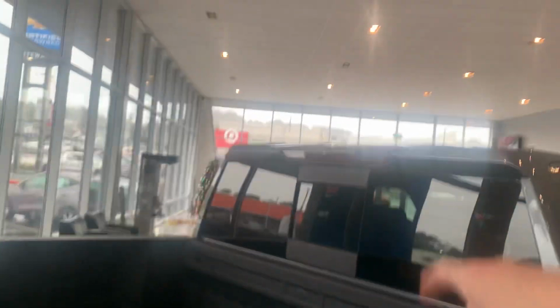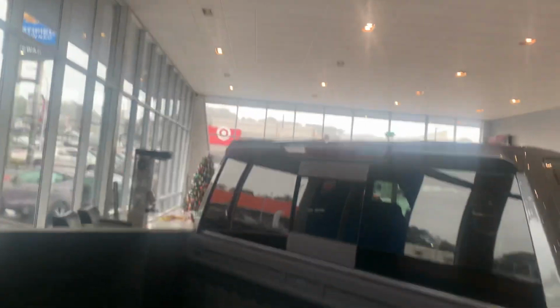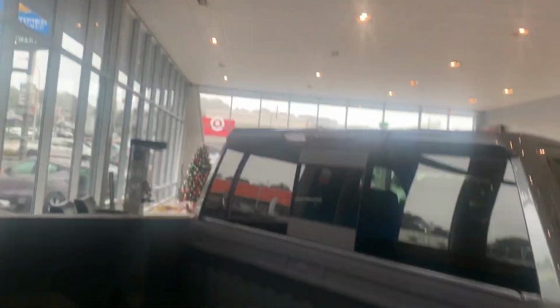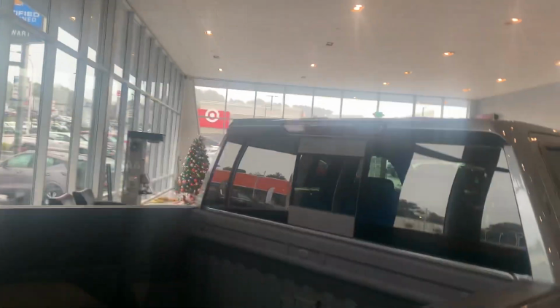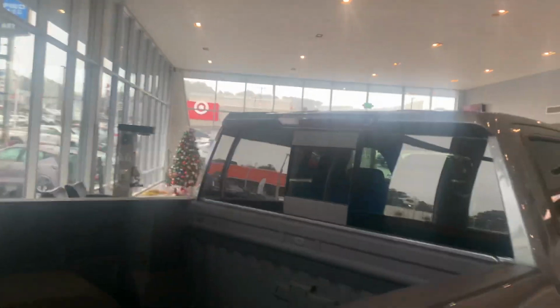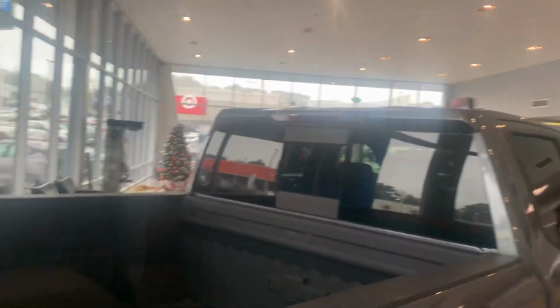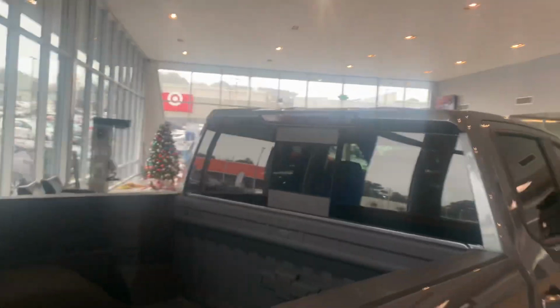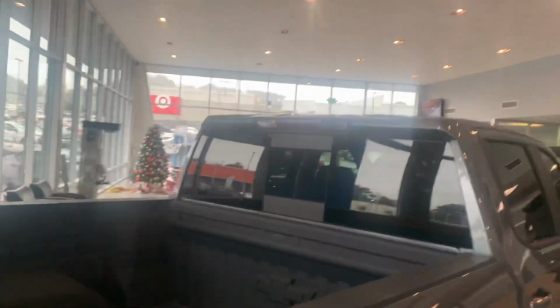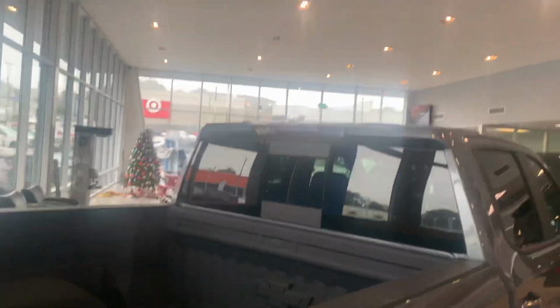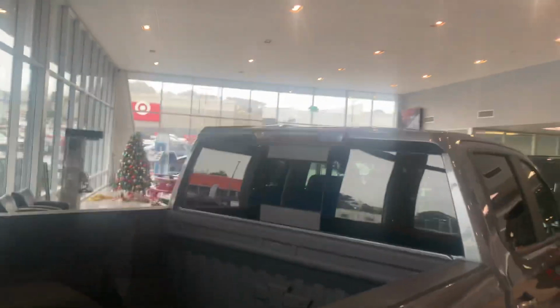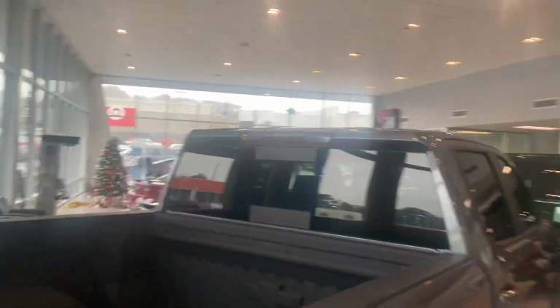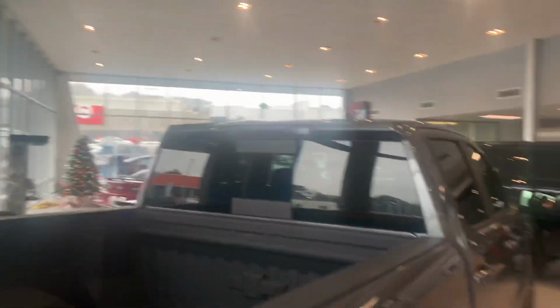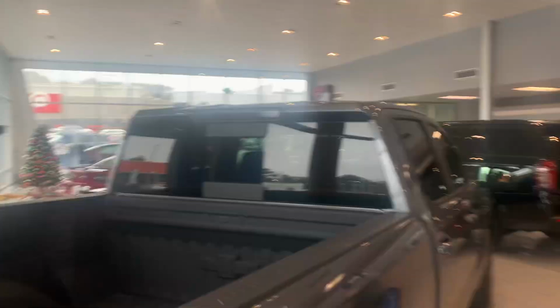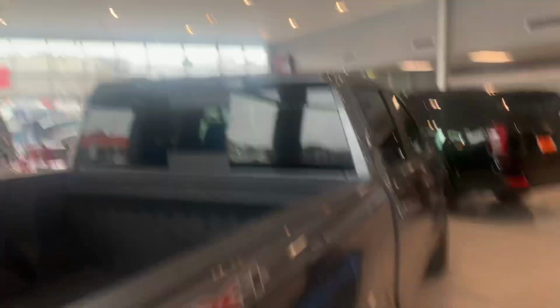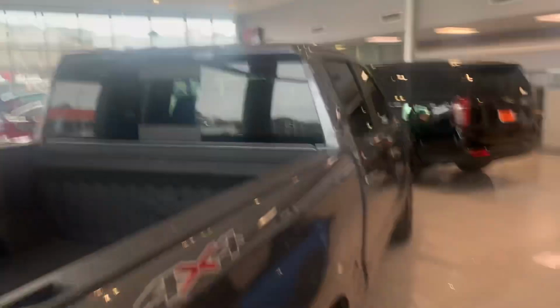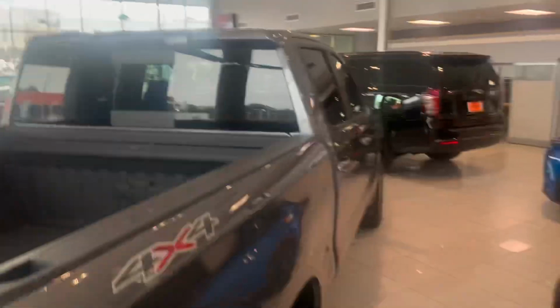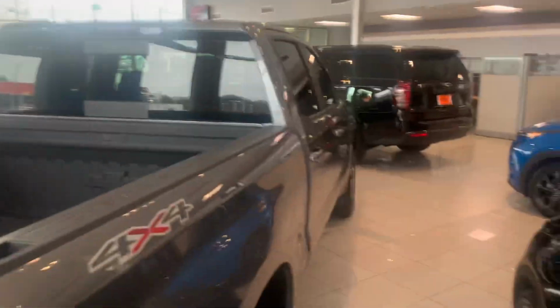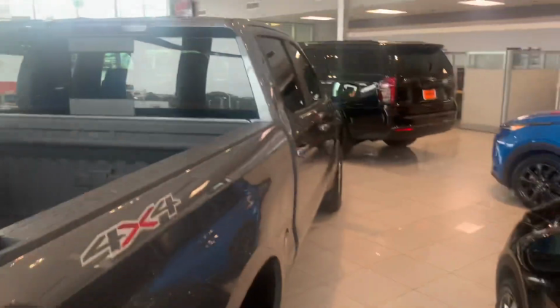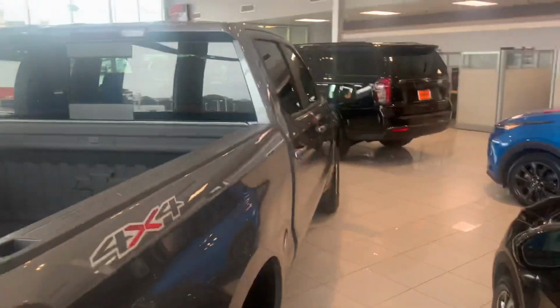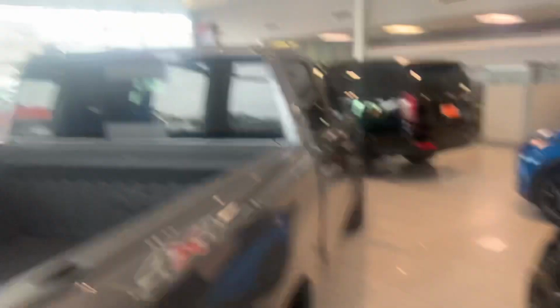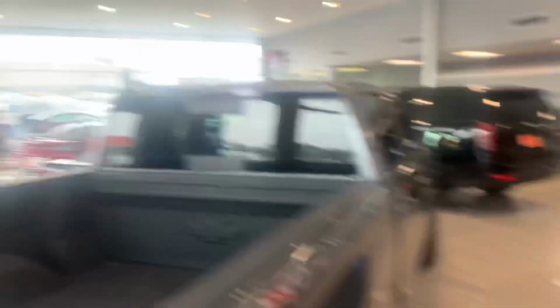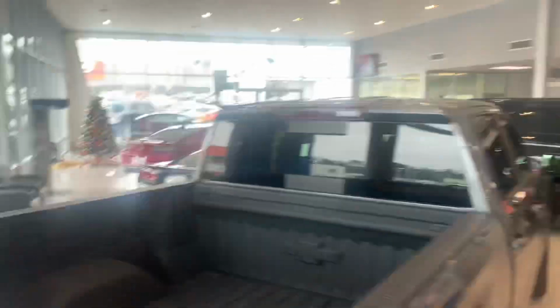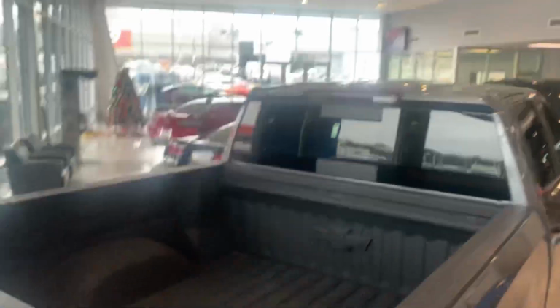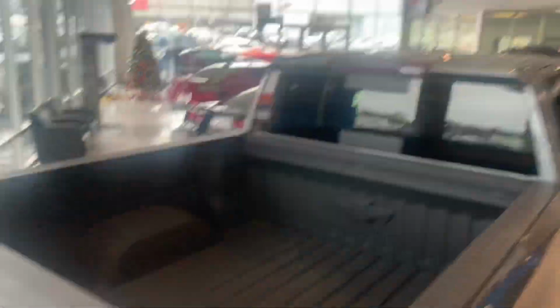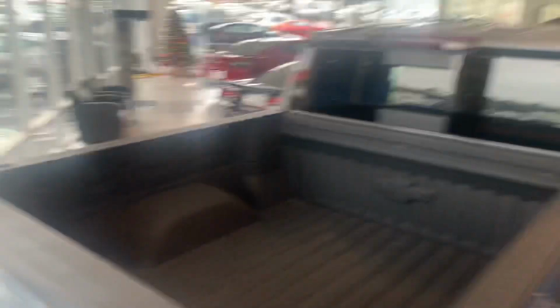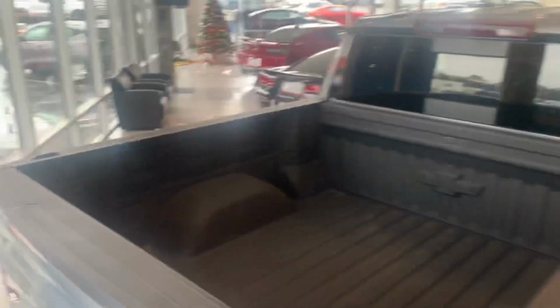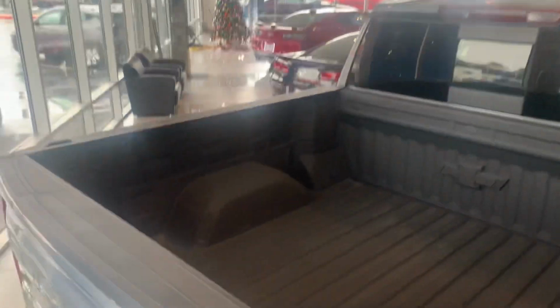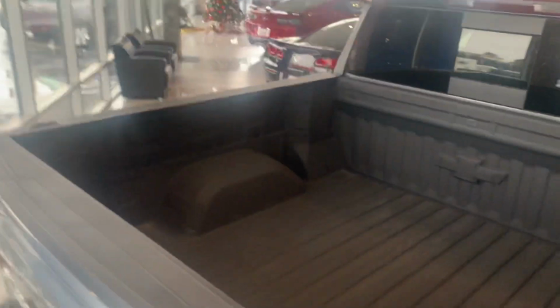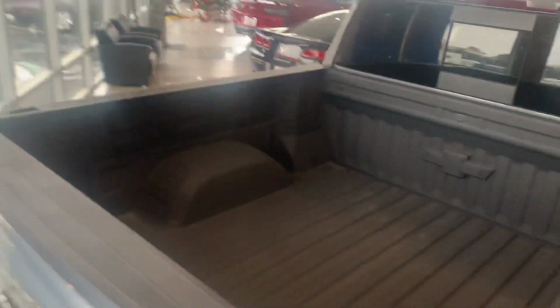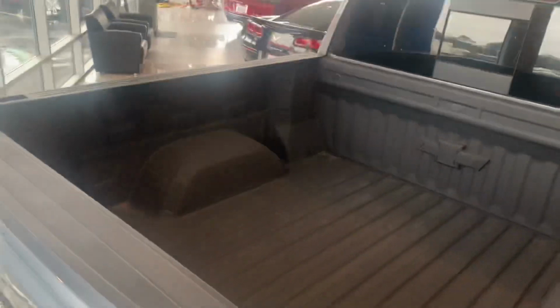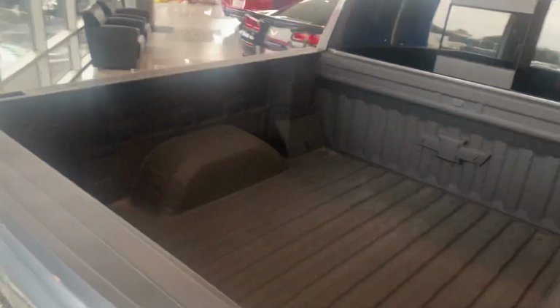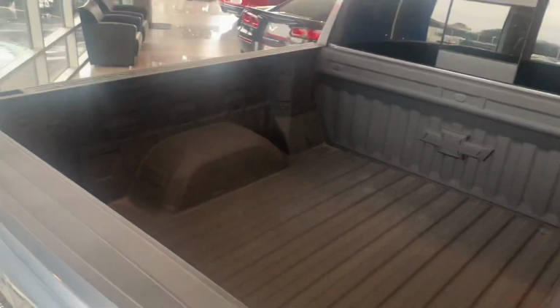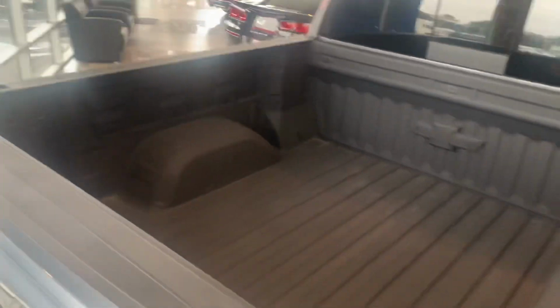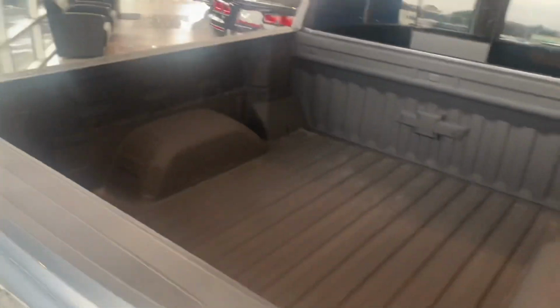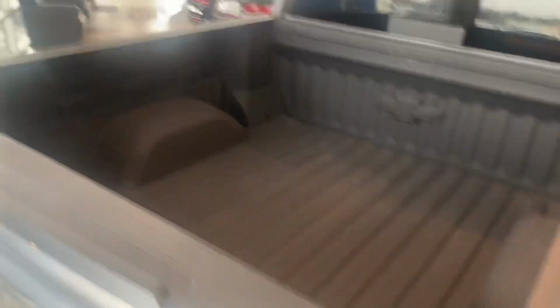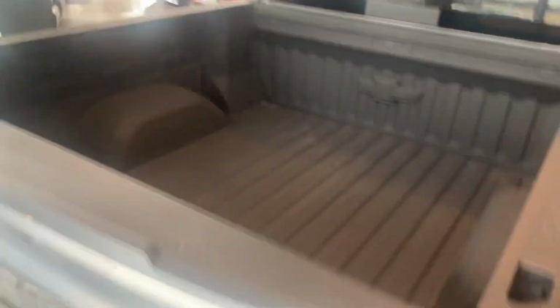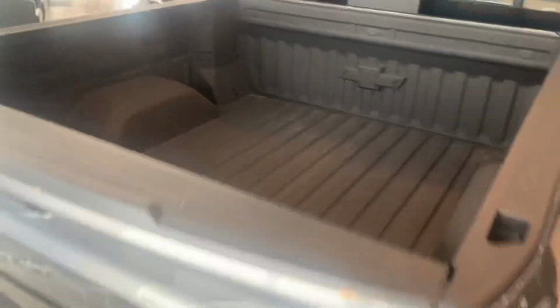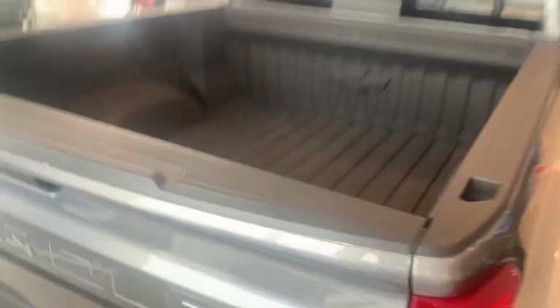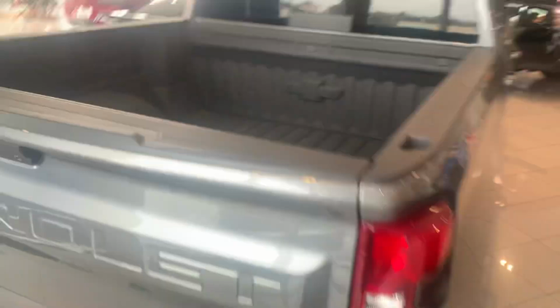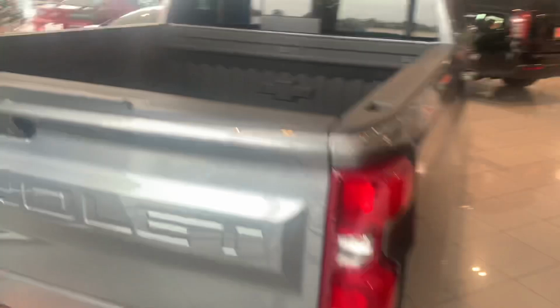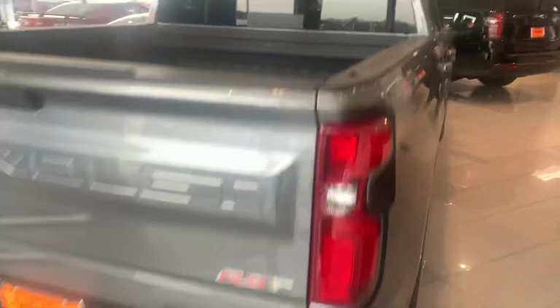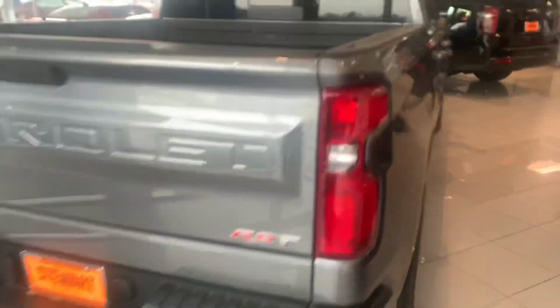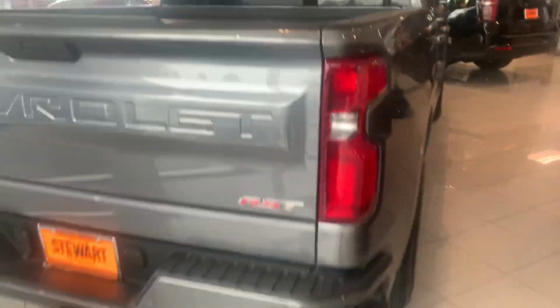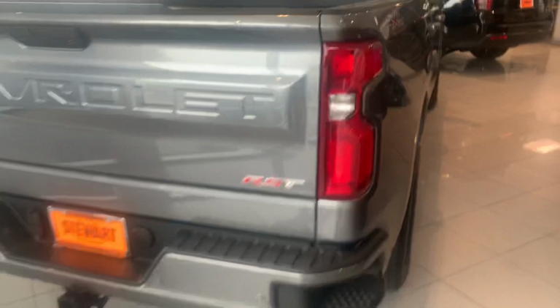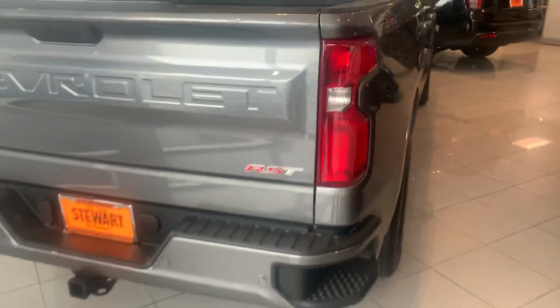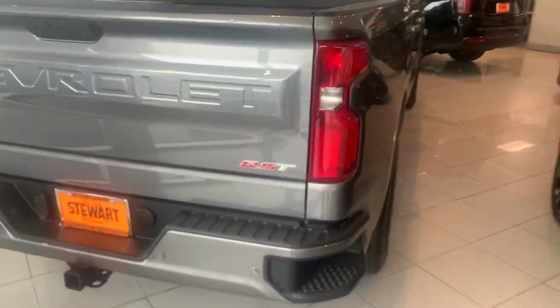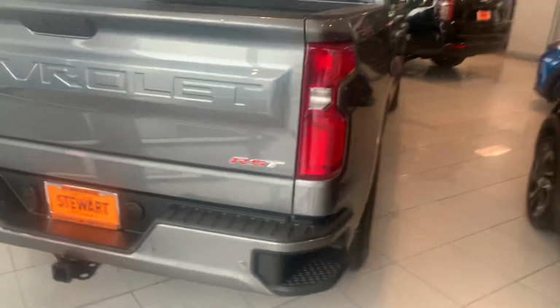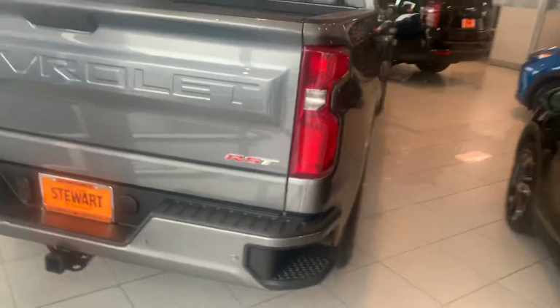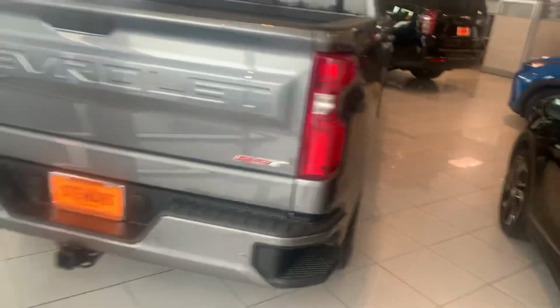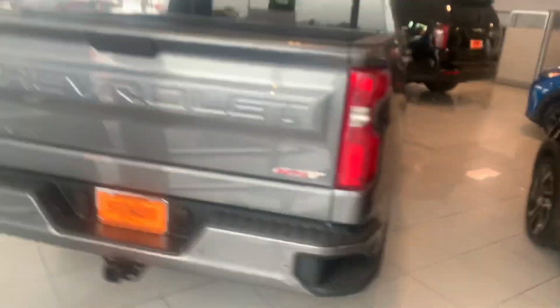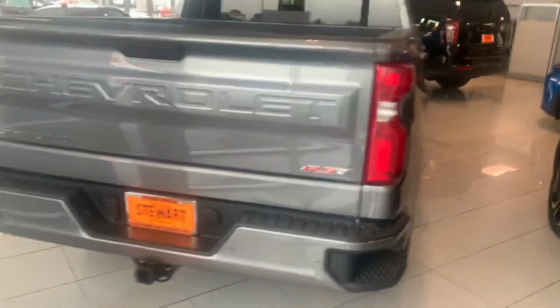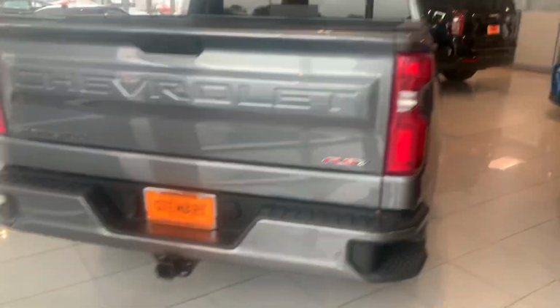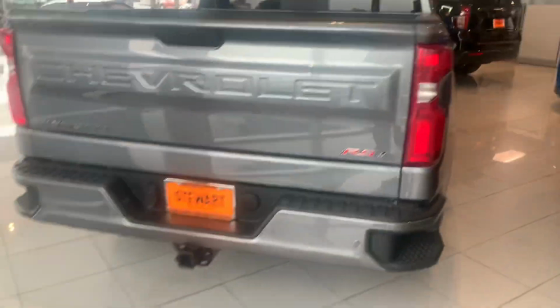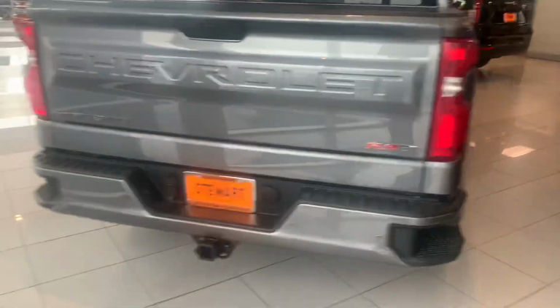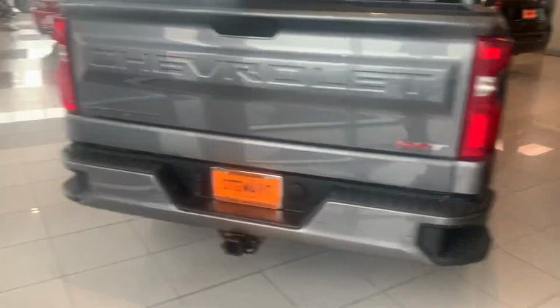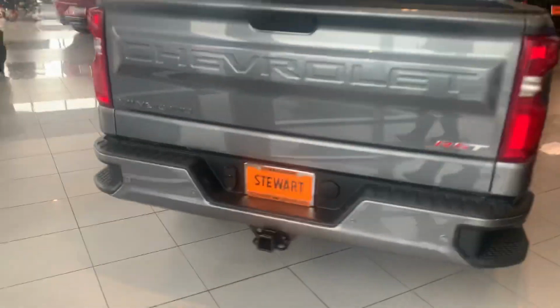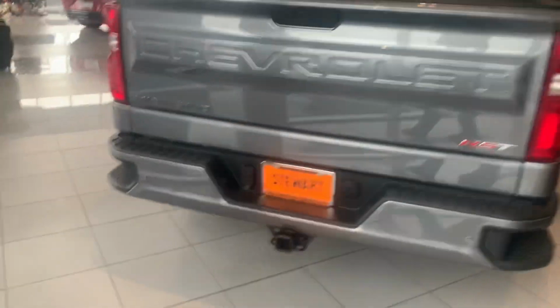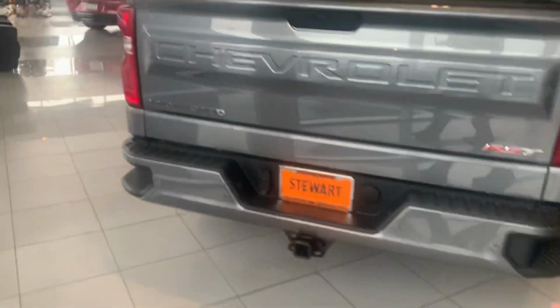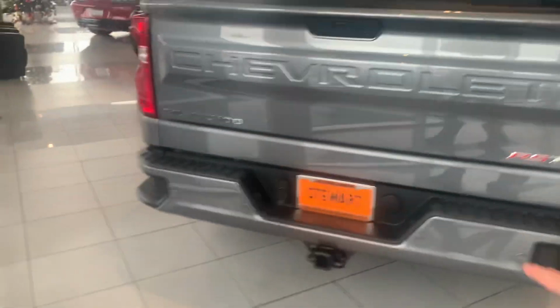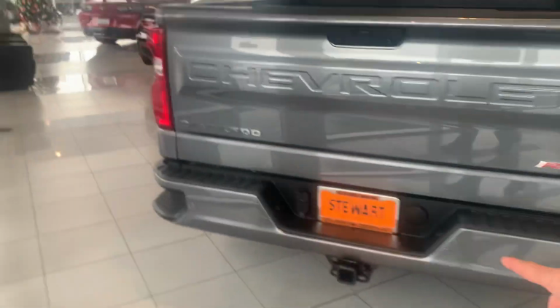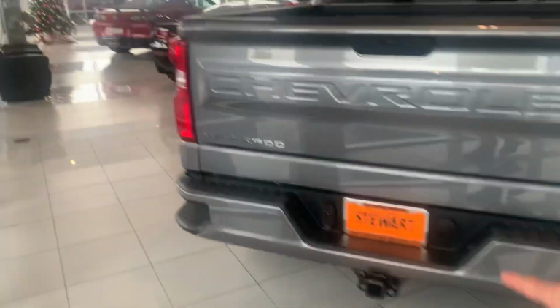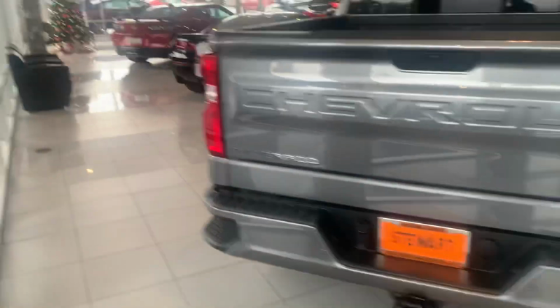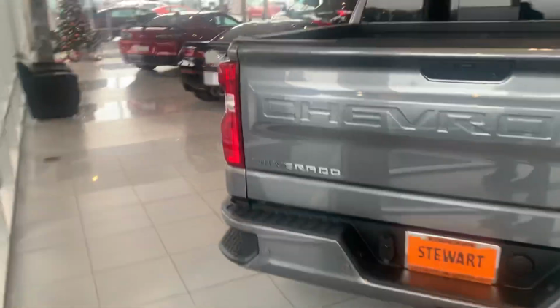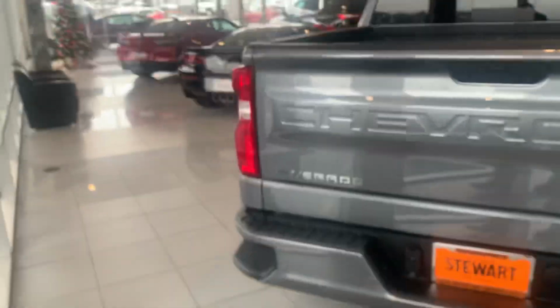Got the electric windows. Spray-in bed liner. Parking sensors and towing in the rear.